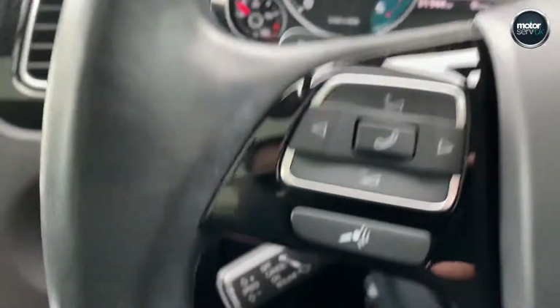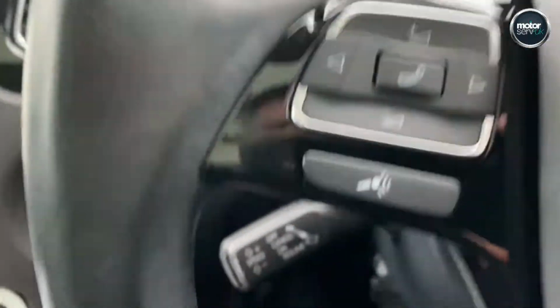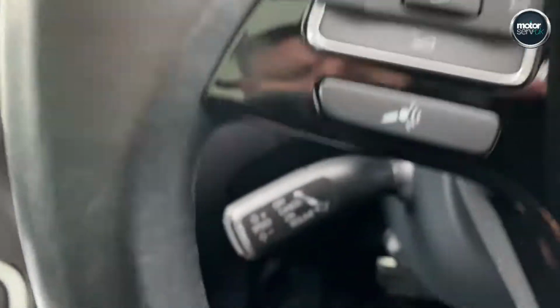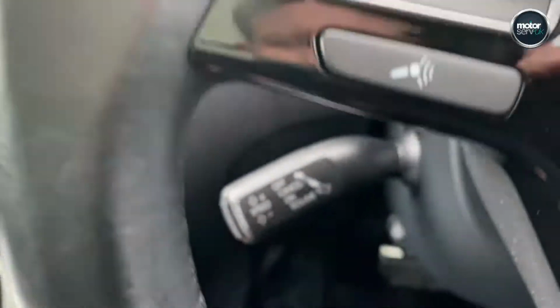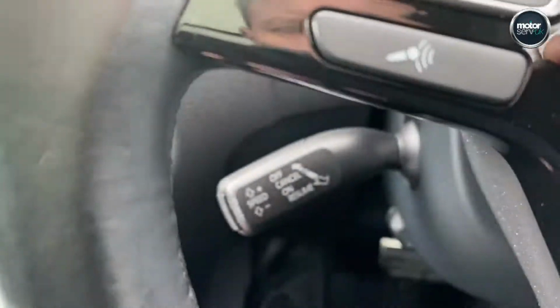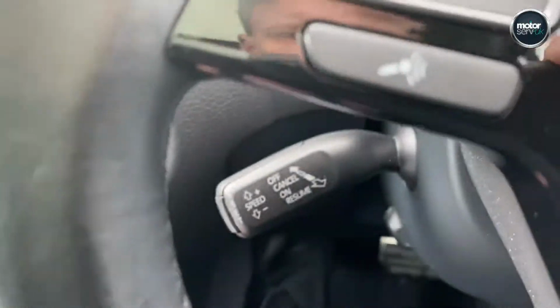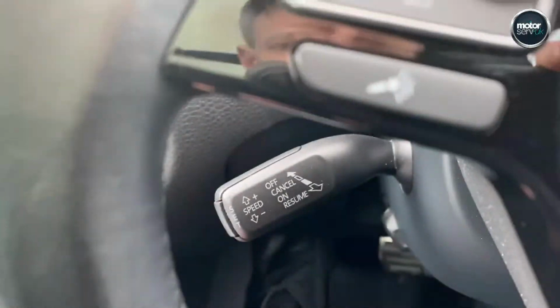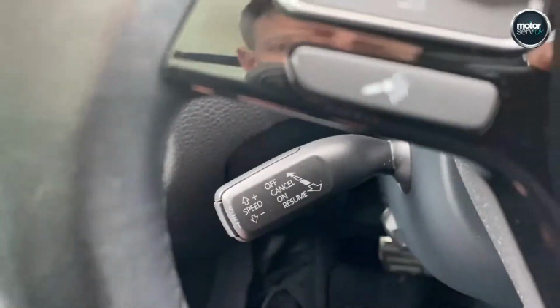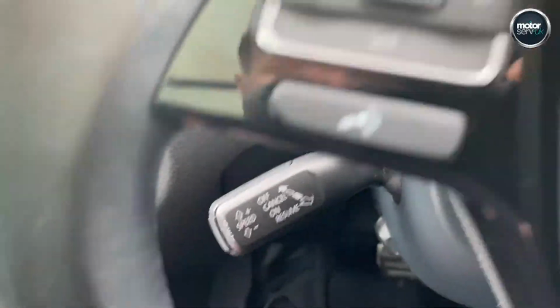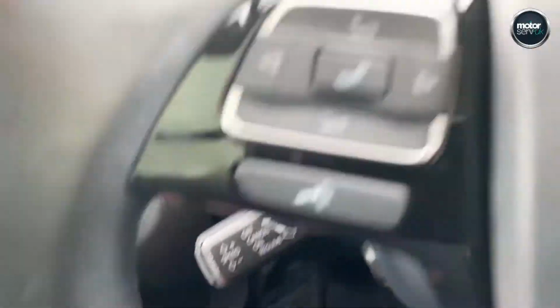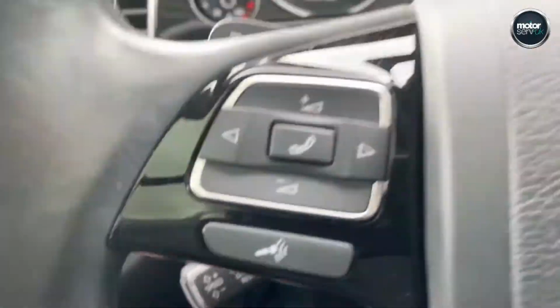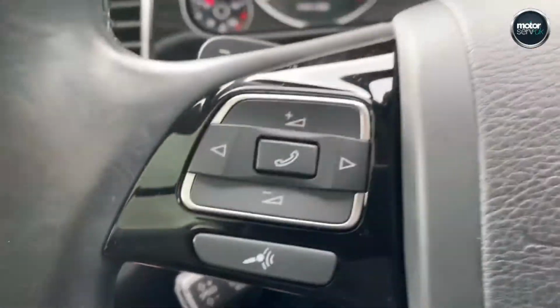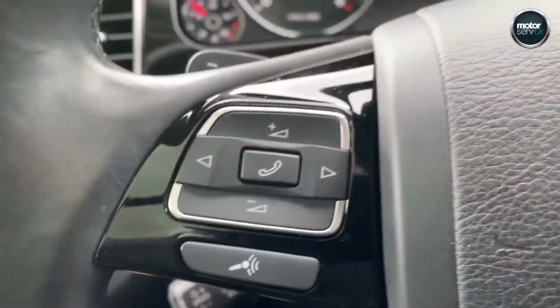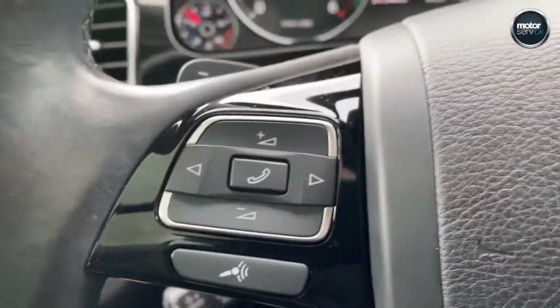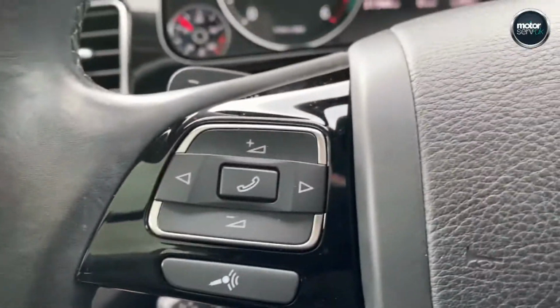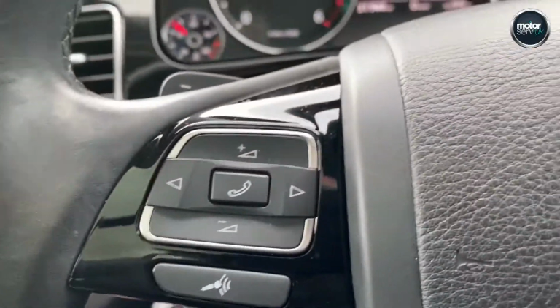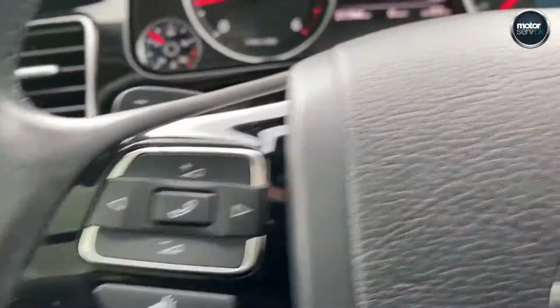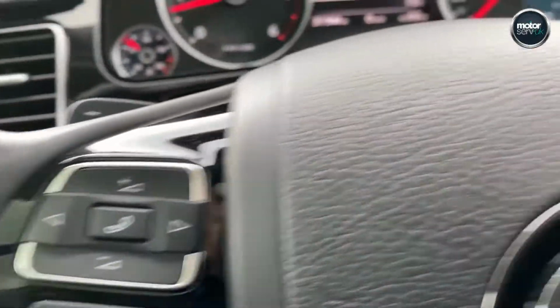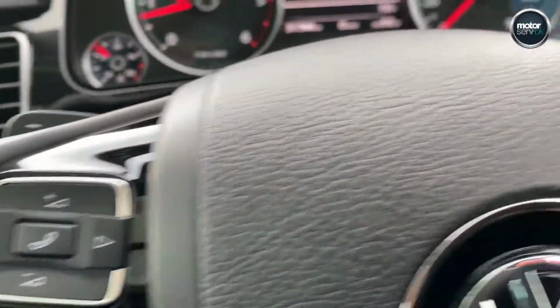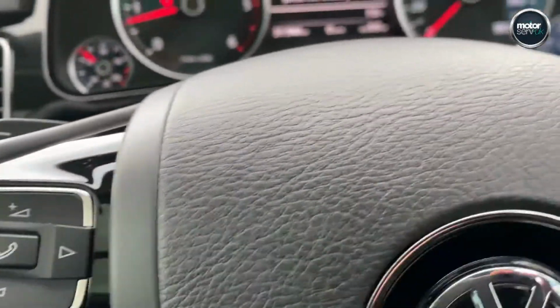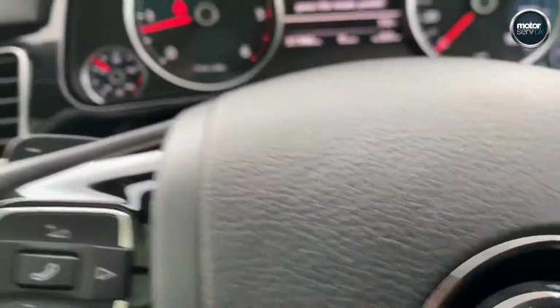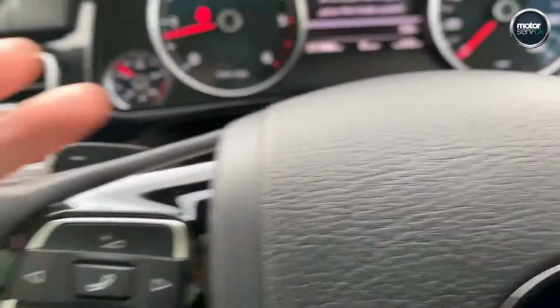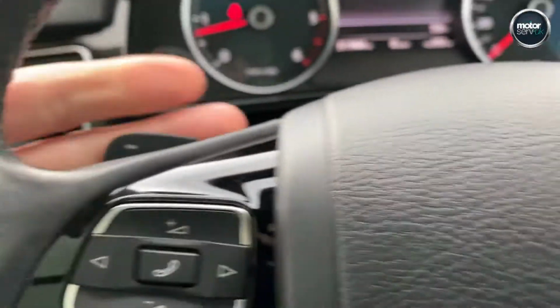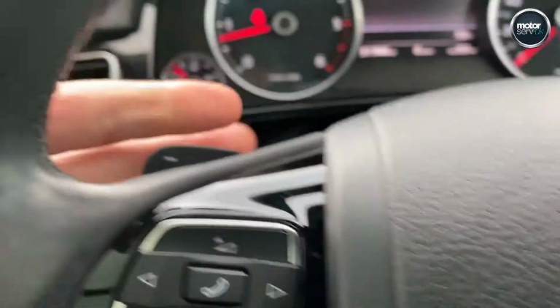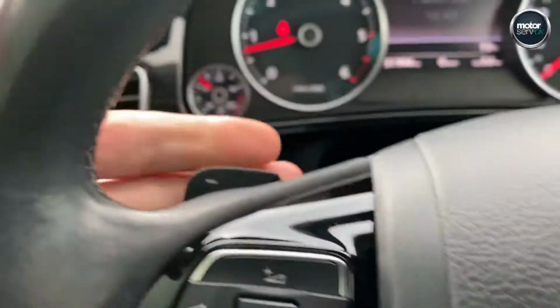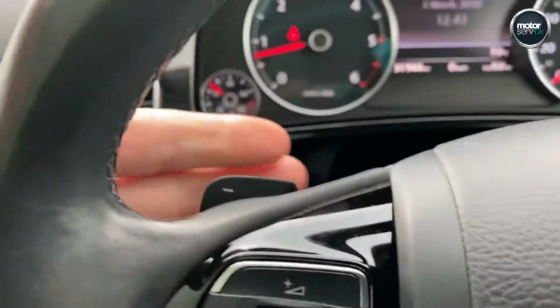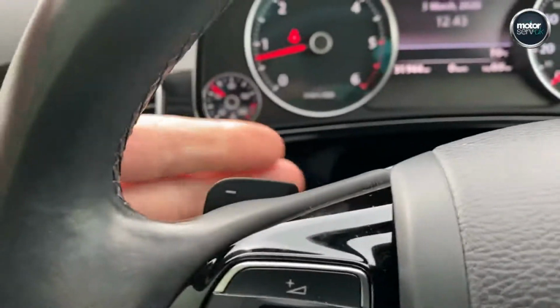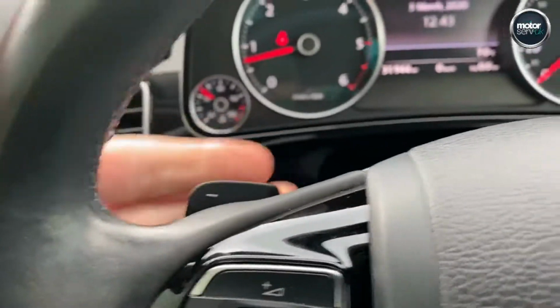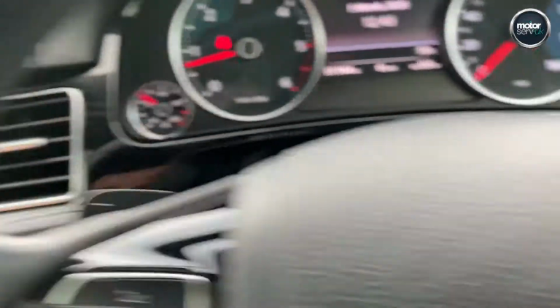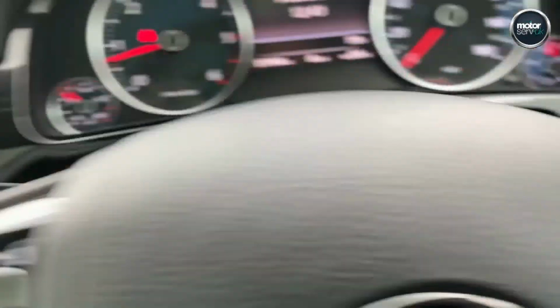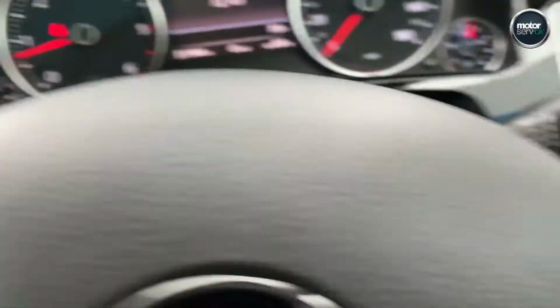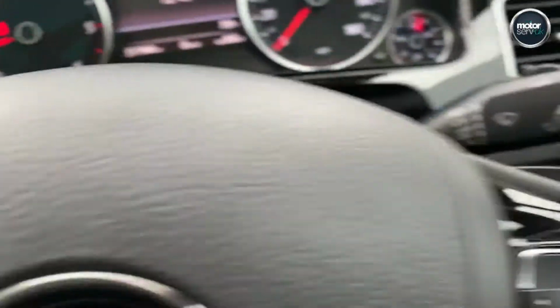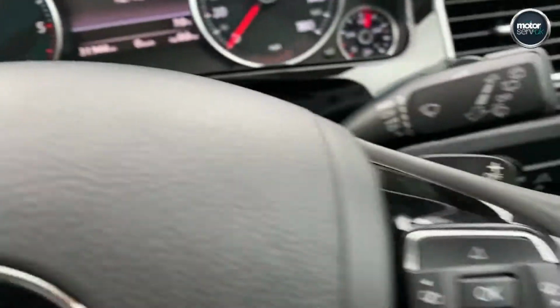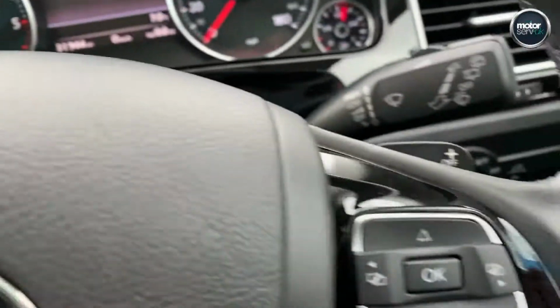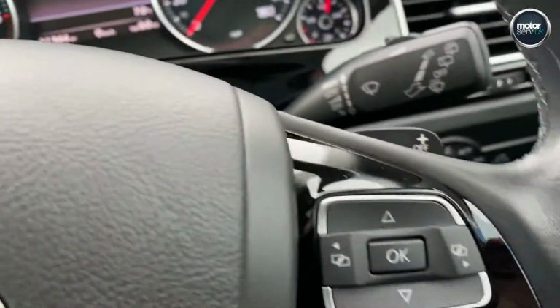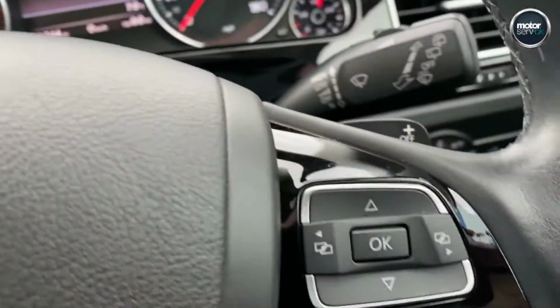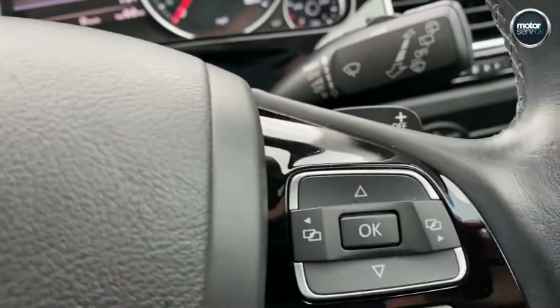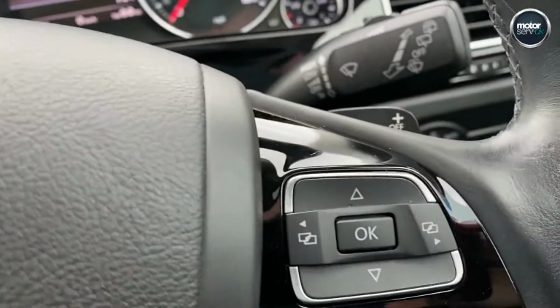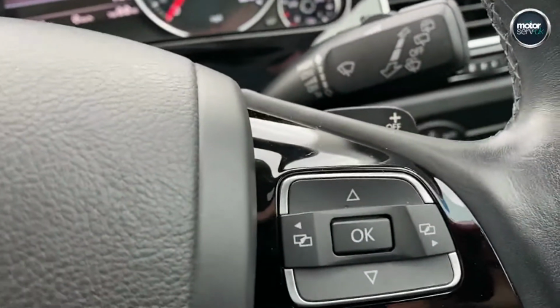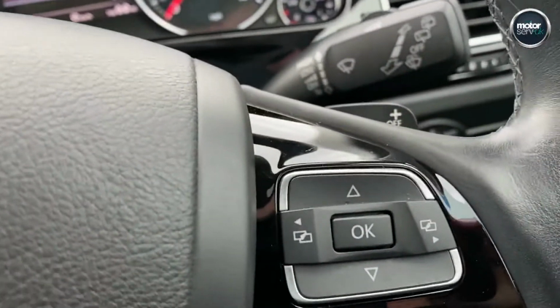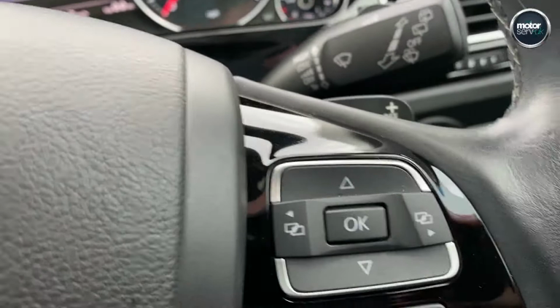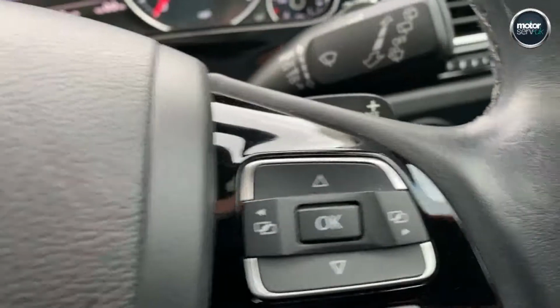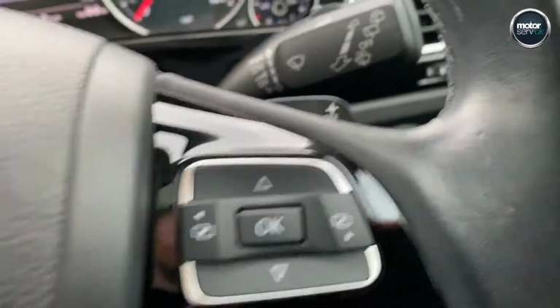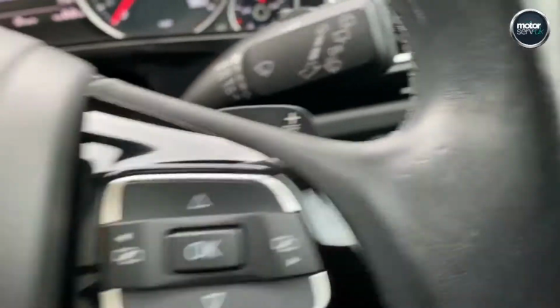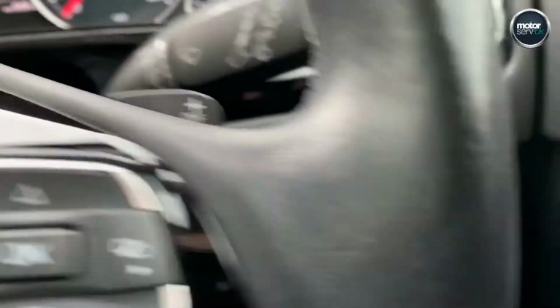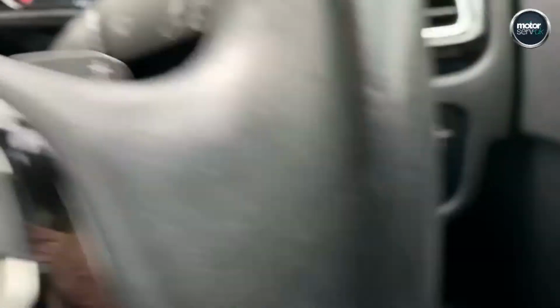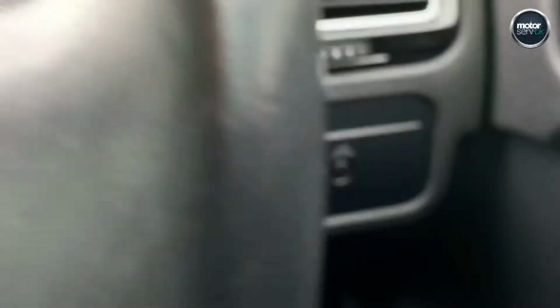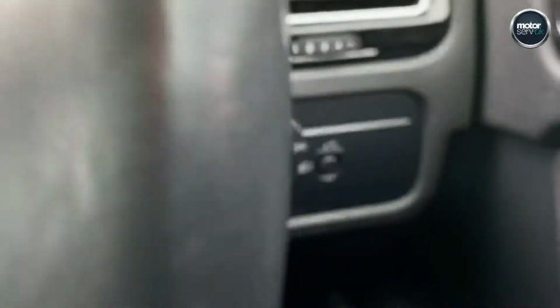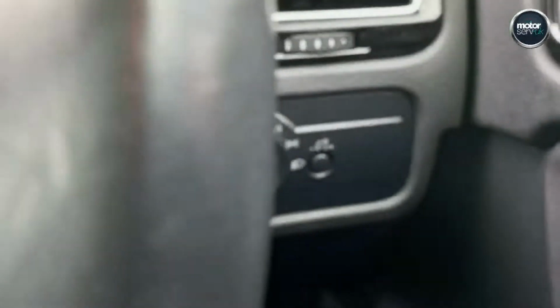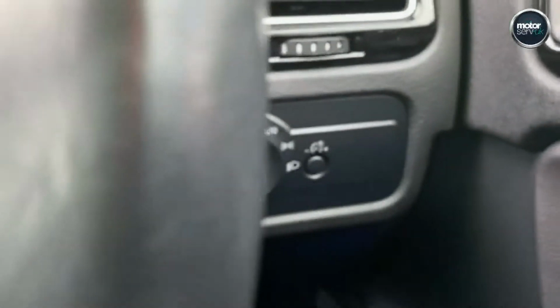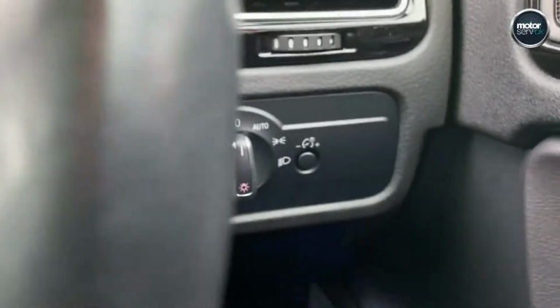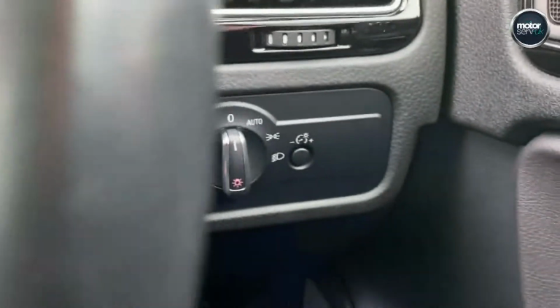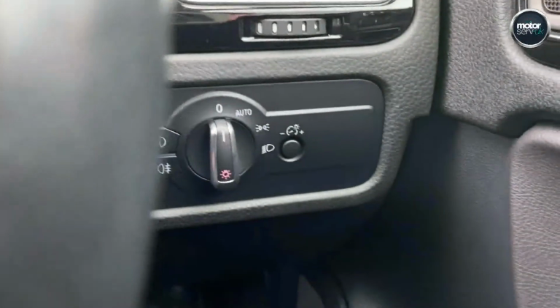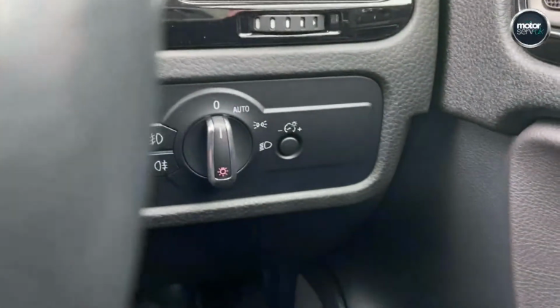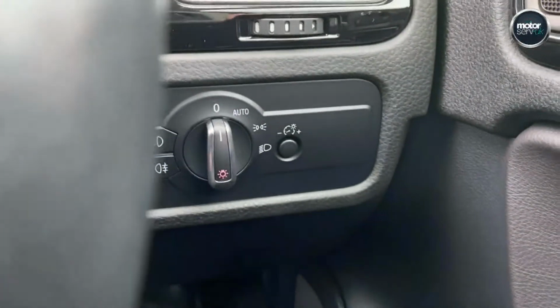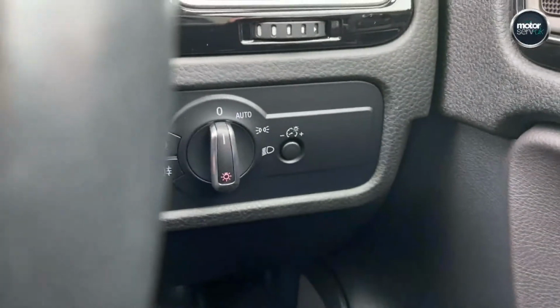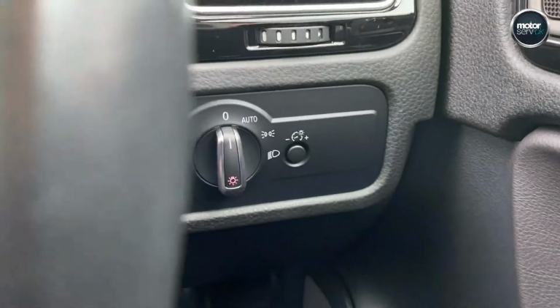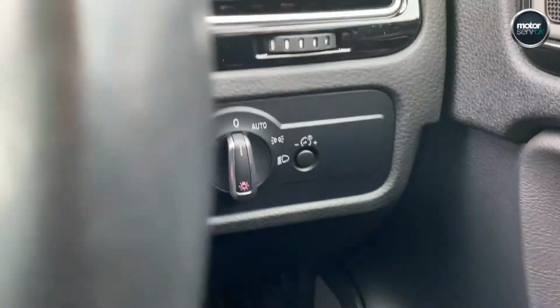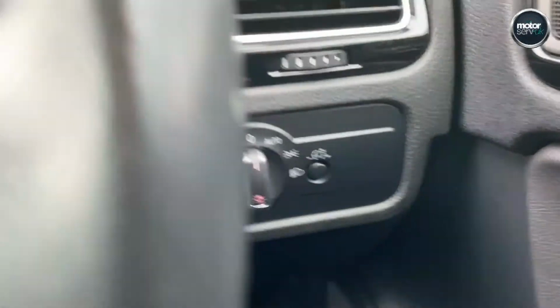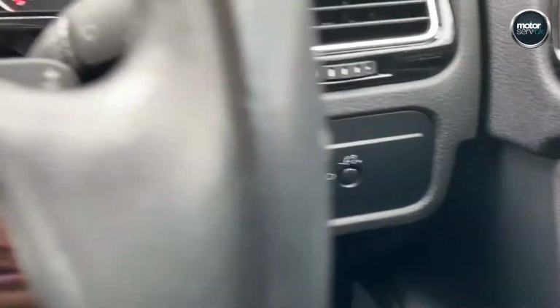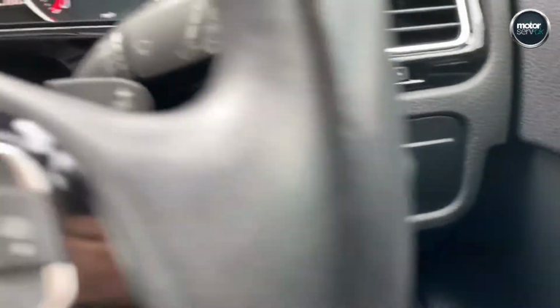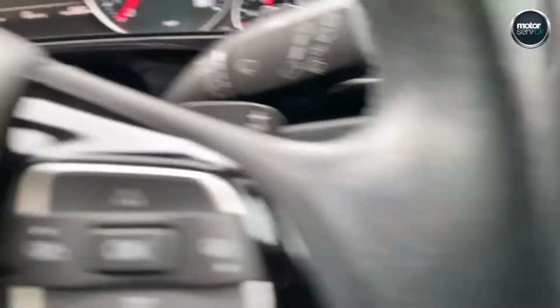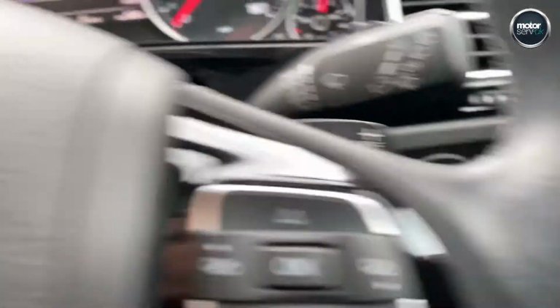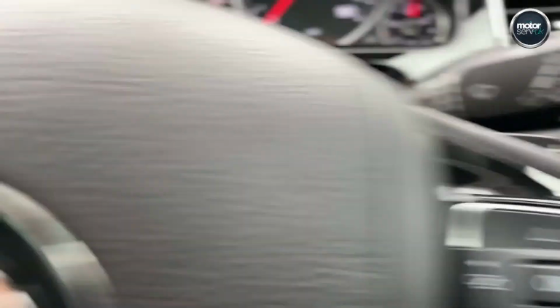Cruise control, multifunction steering wheel, paddle shifters for the auto box. Auto lights and auto wipers as well.